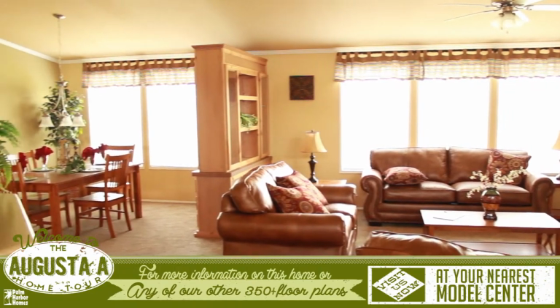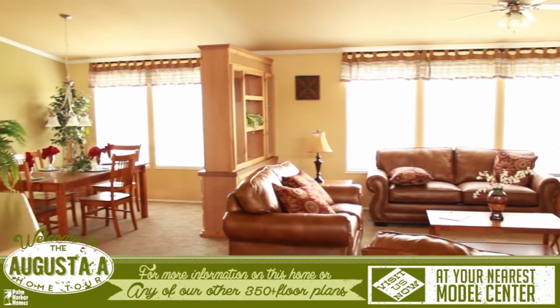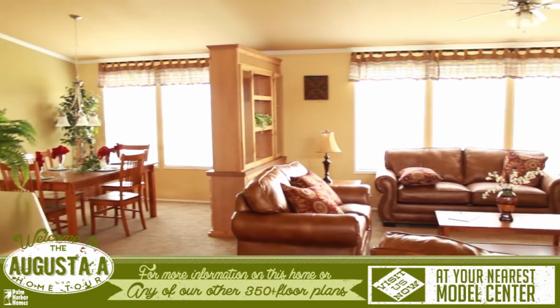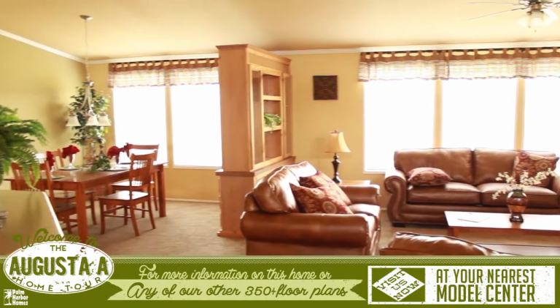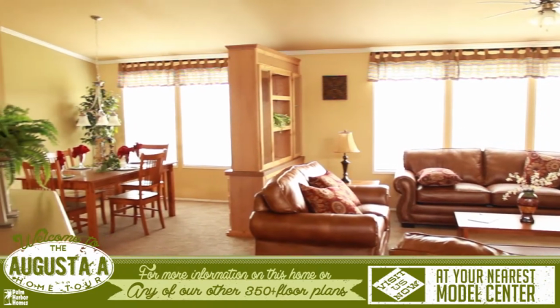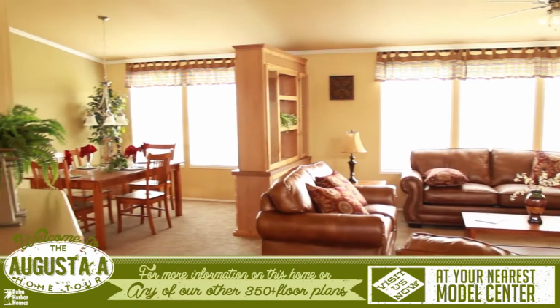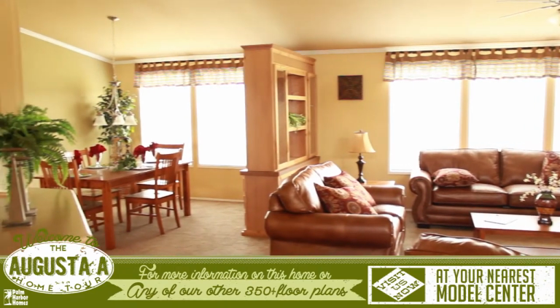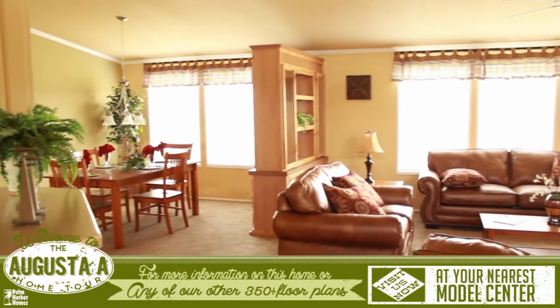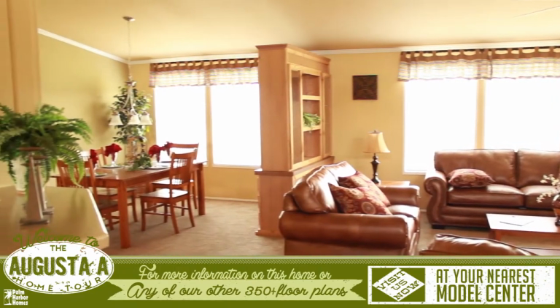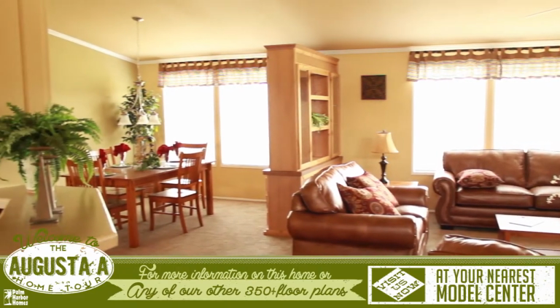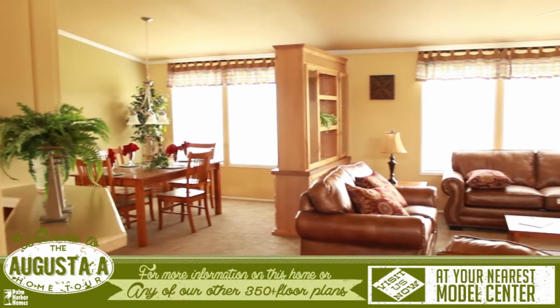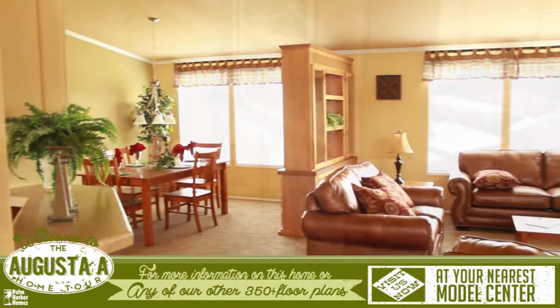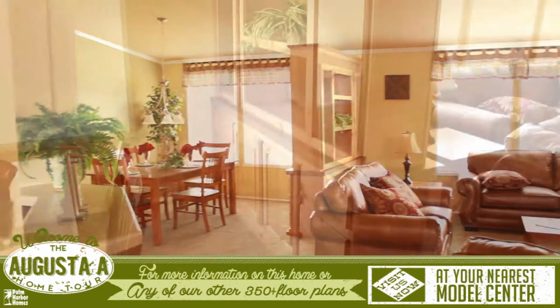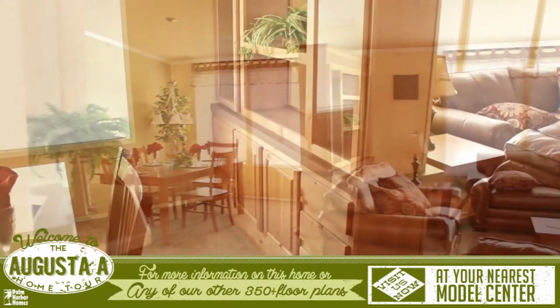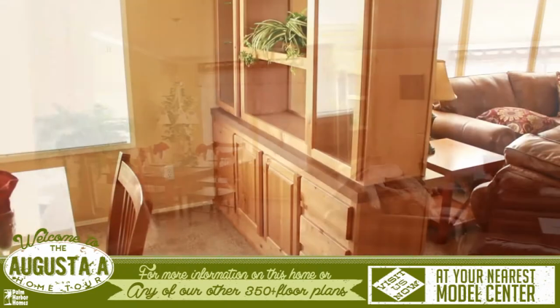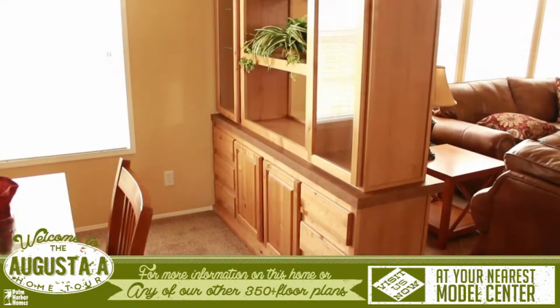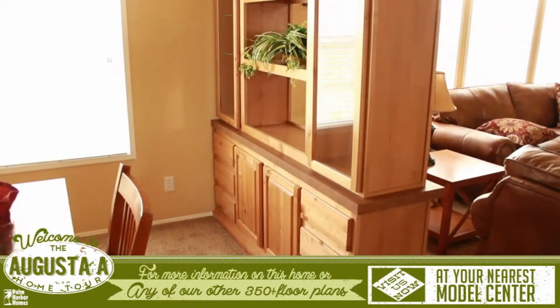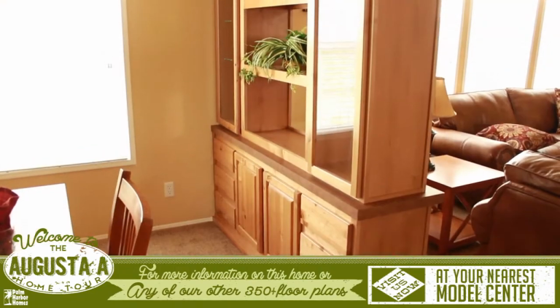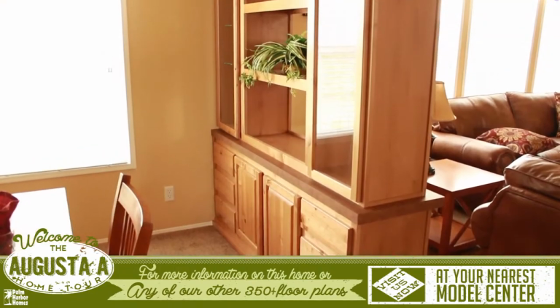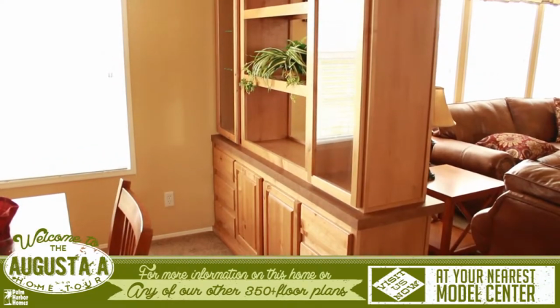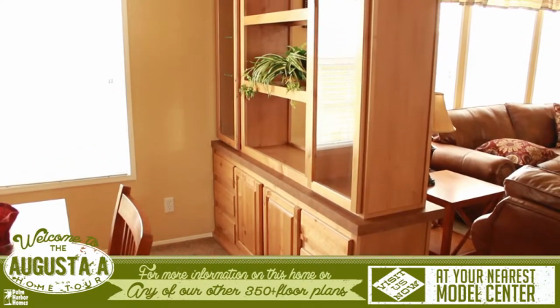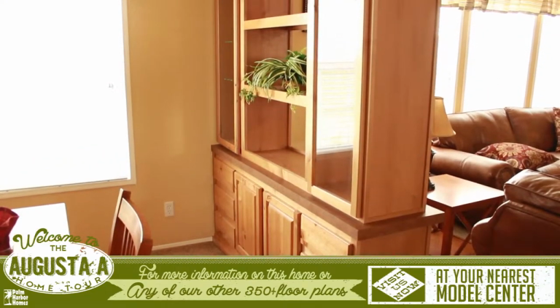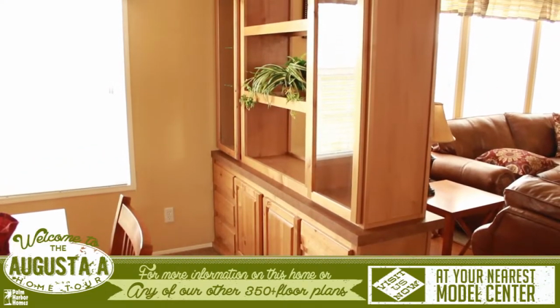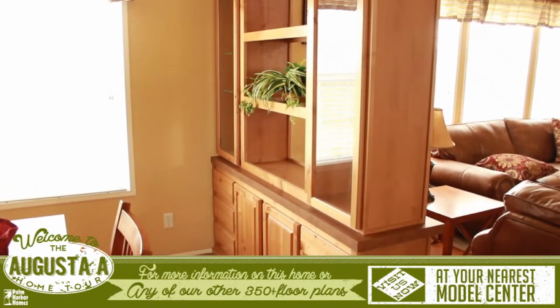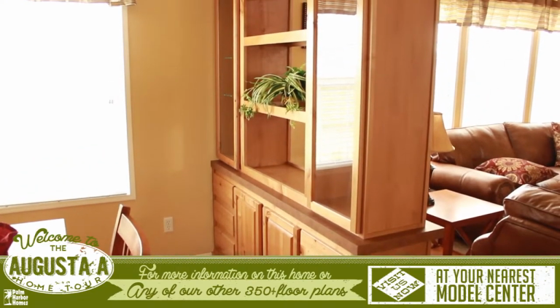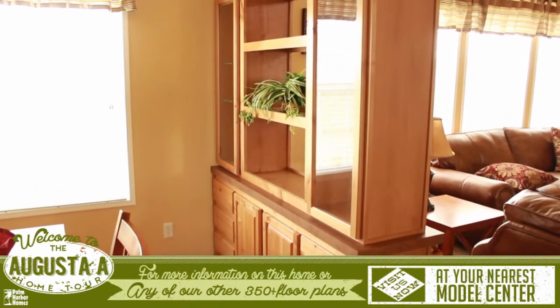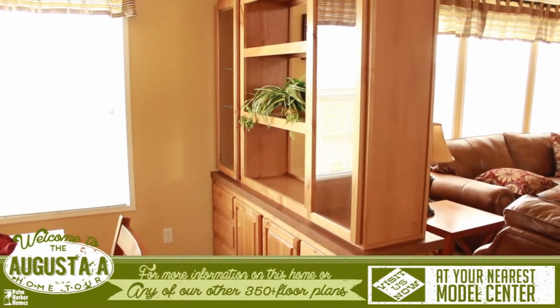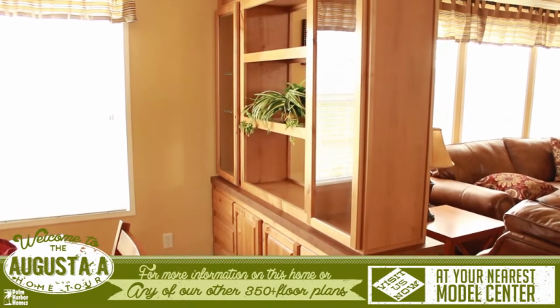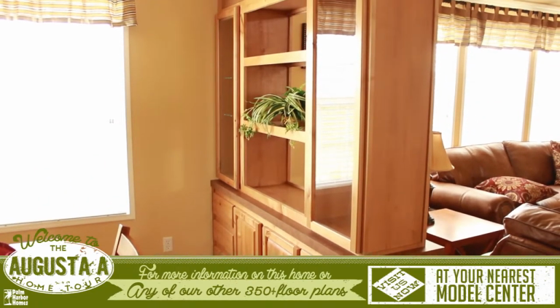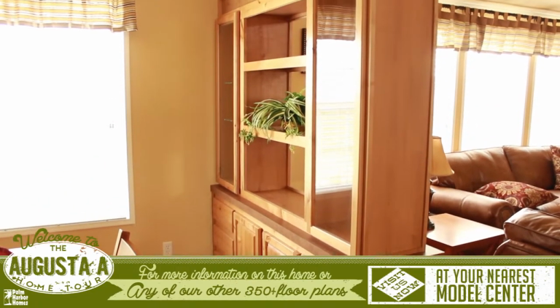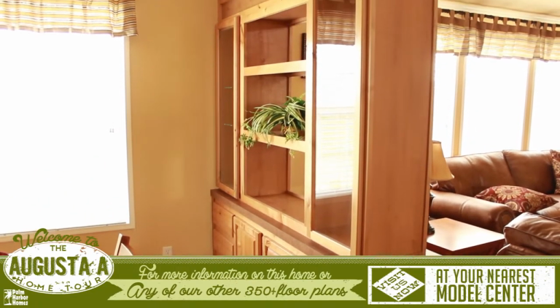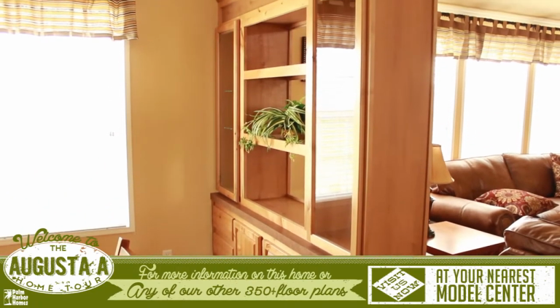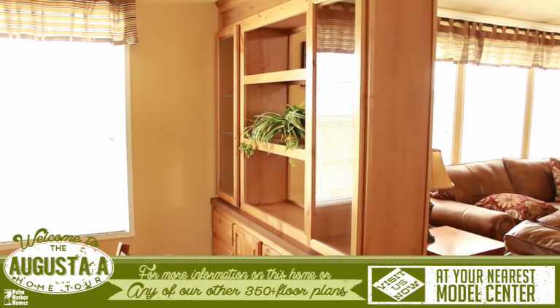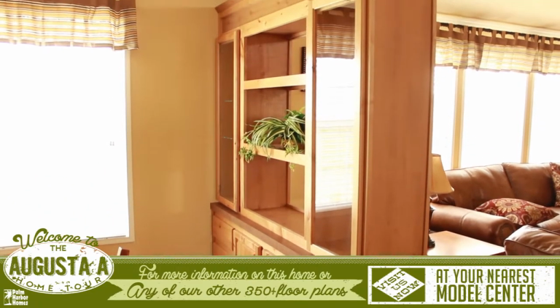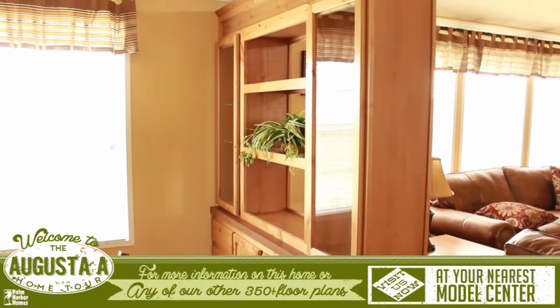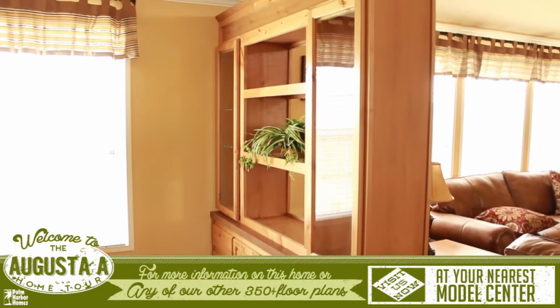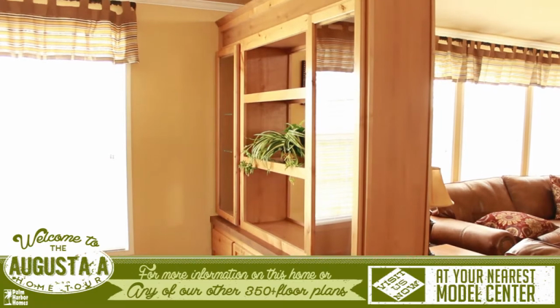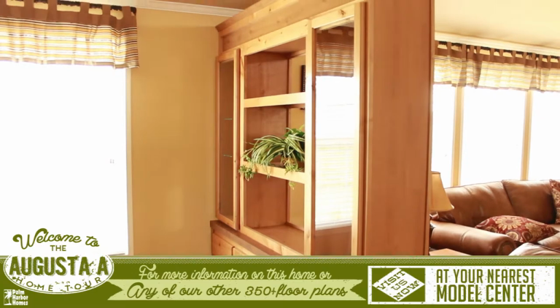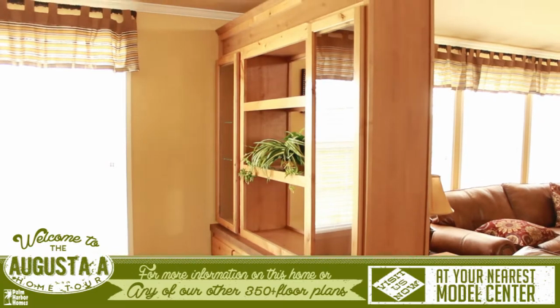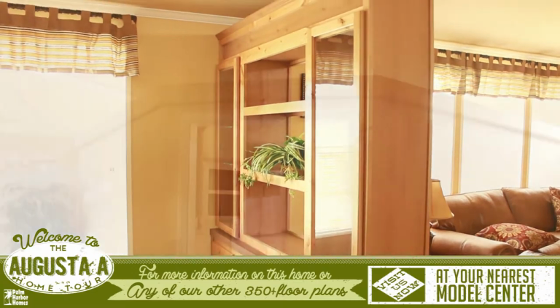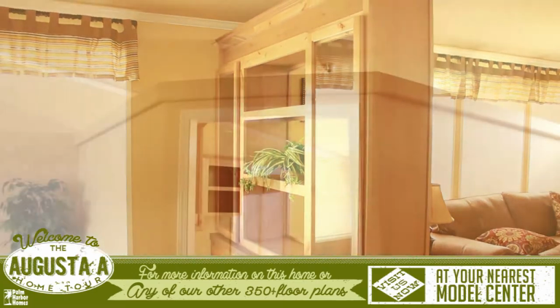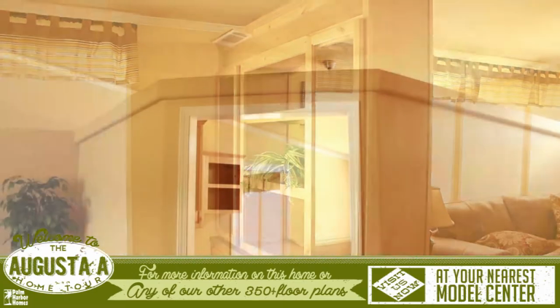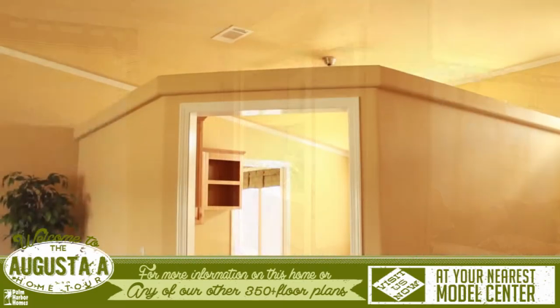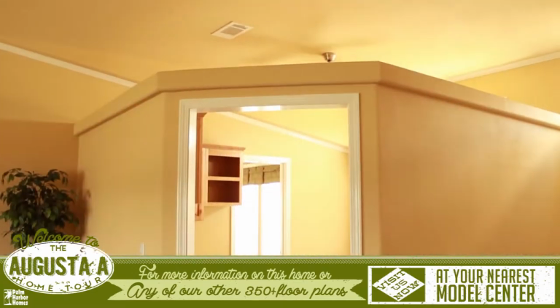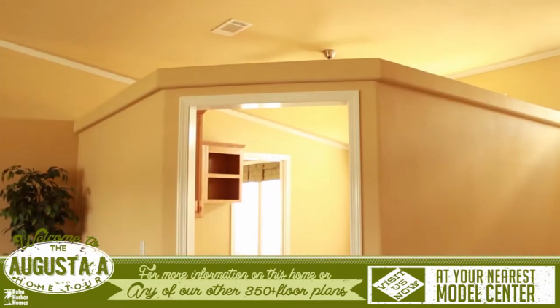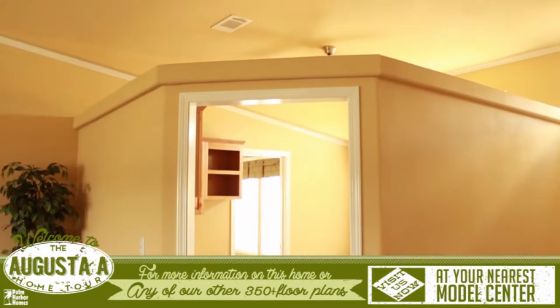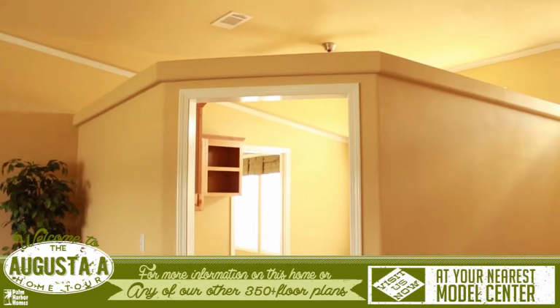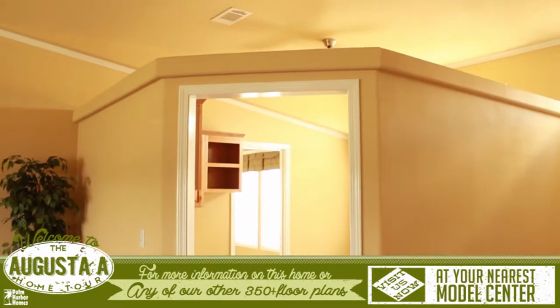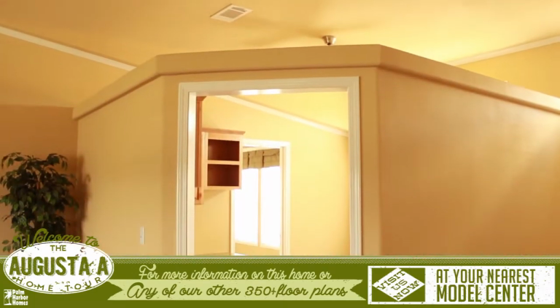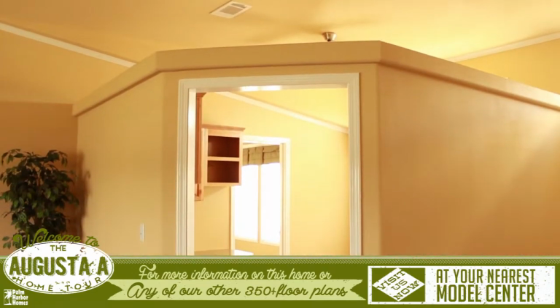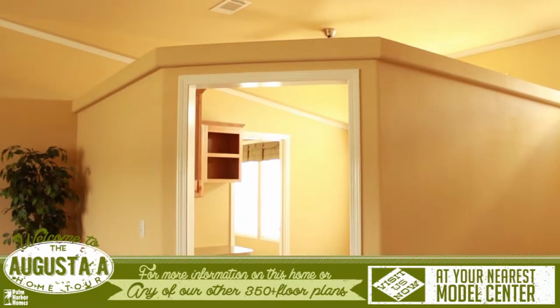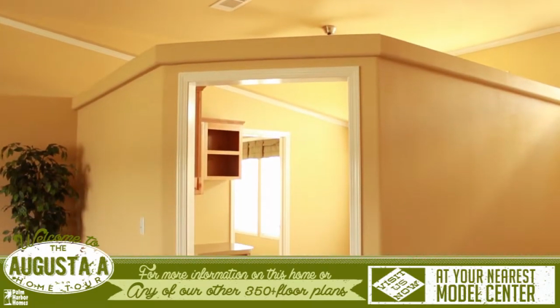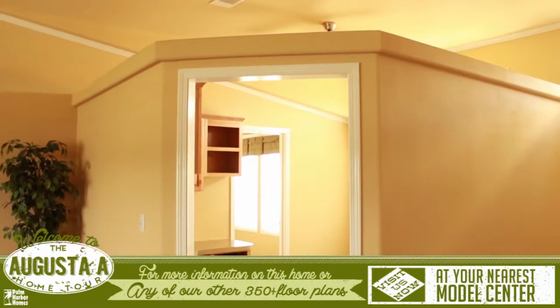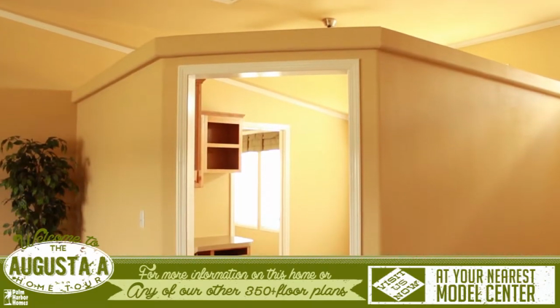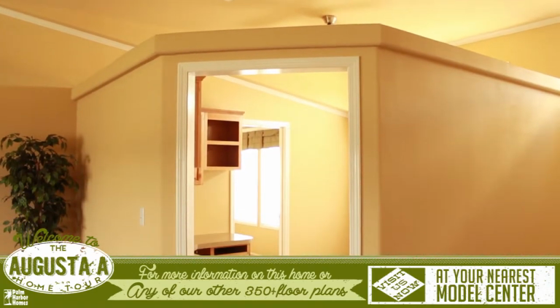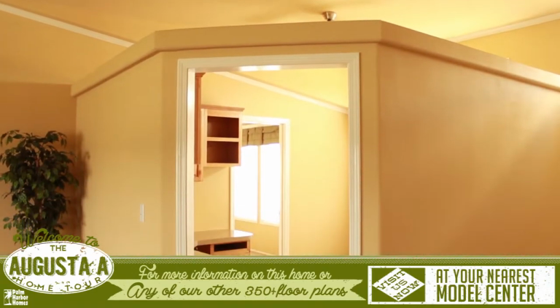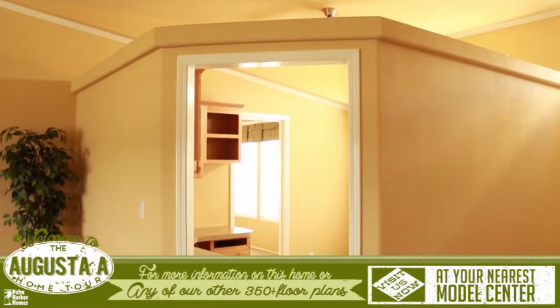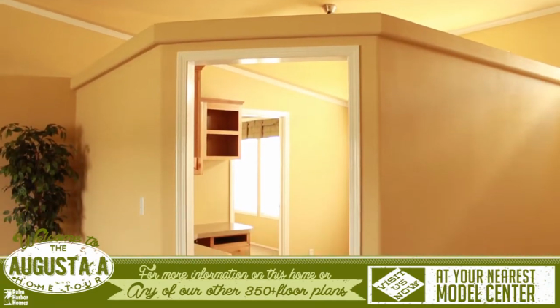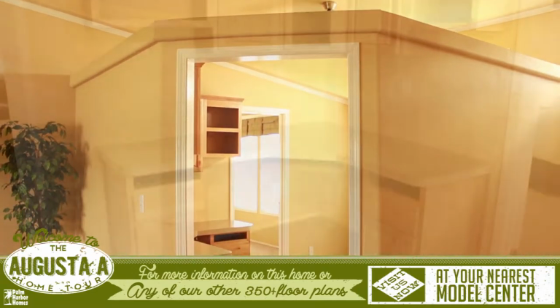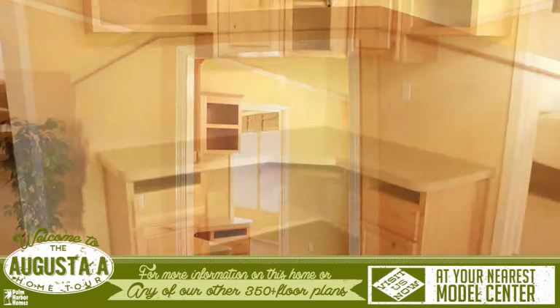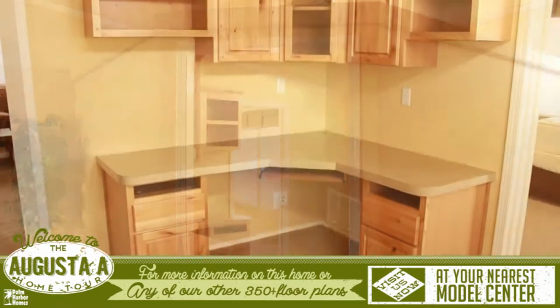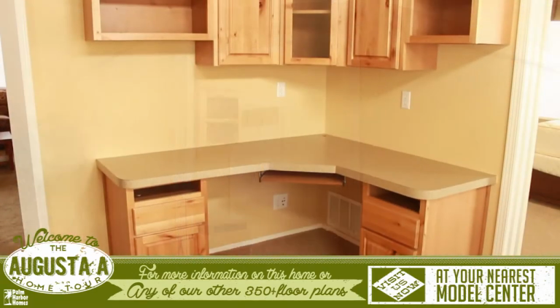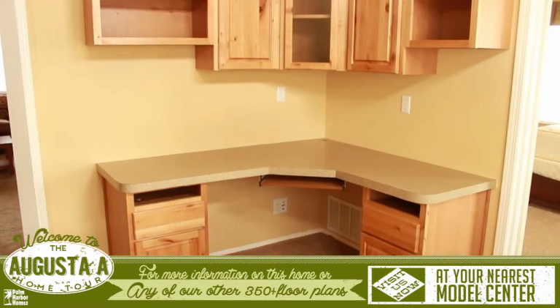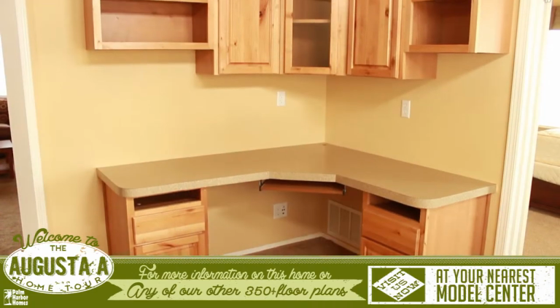Beyond this is the open living room and dining room with built-in shelving. To the right is a home office area with plenty of space to work in.